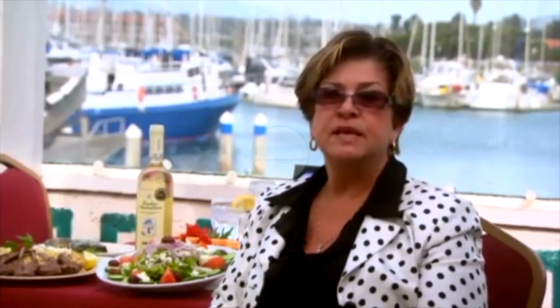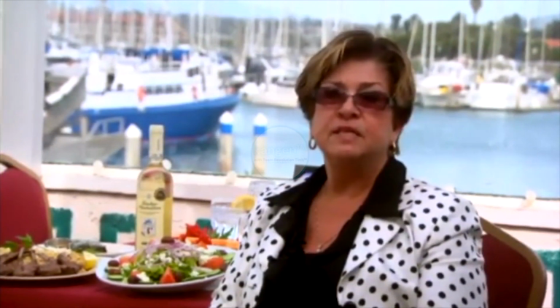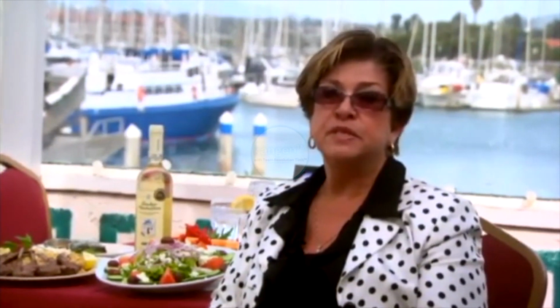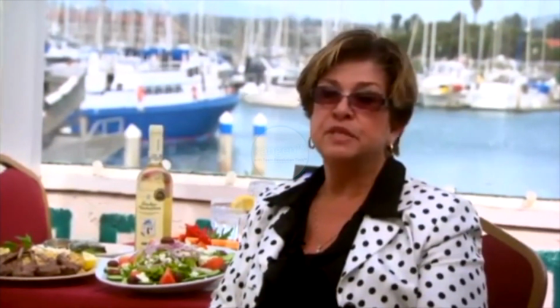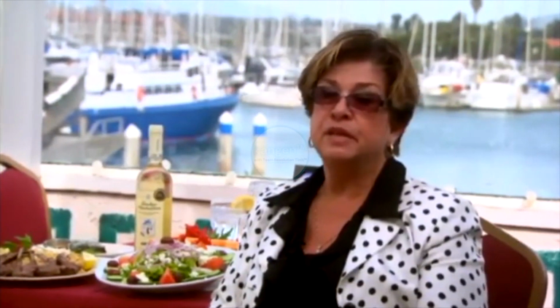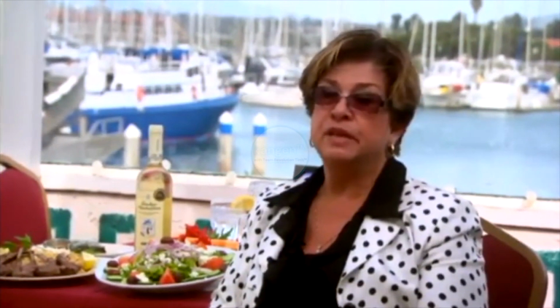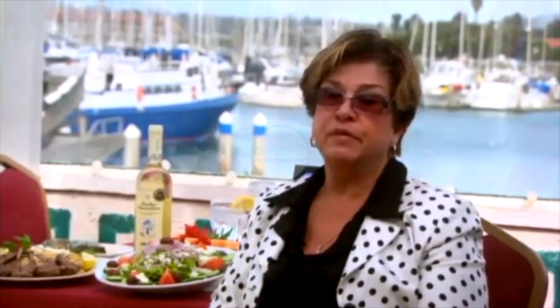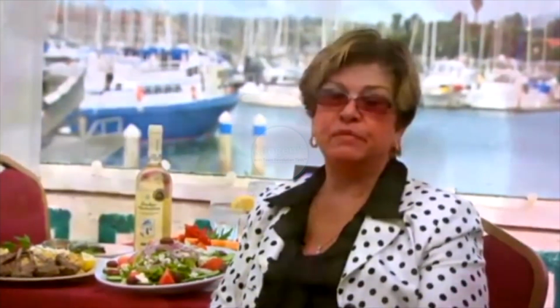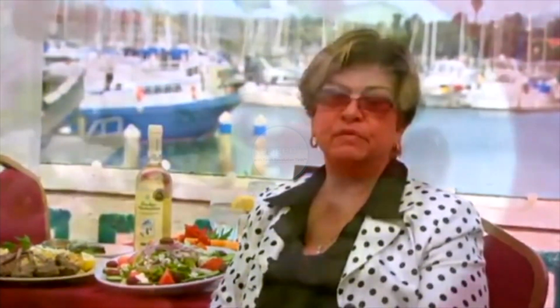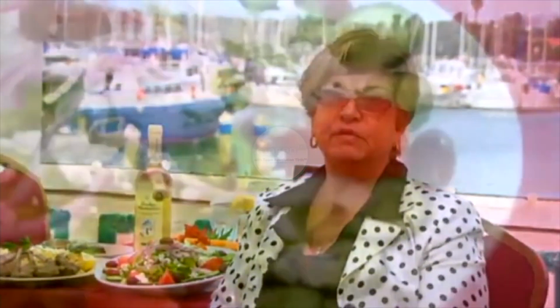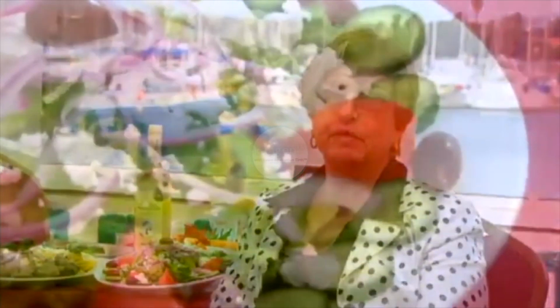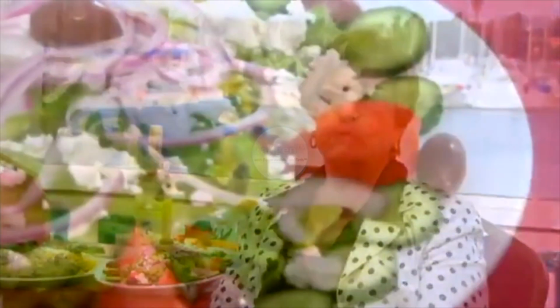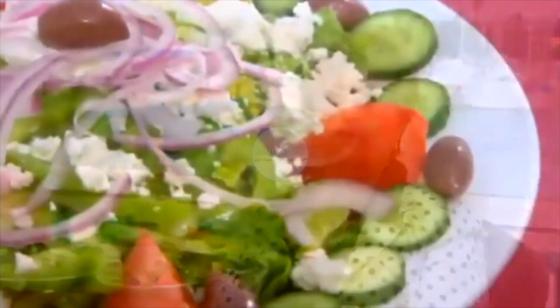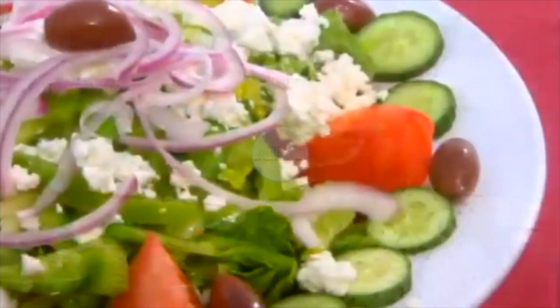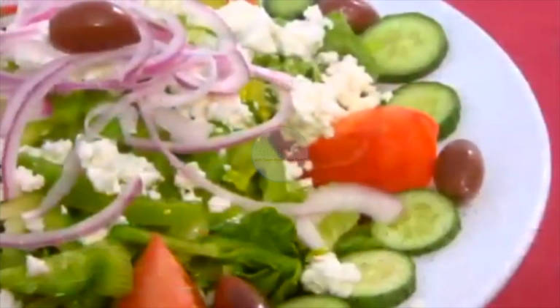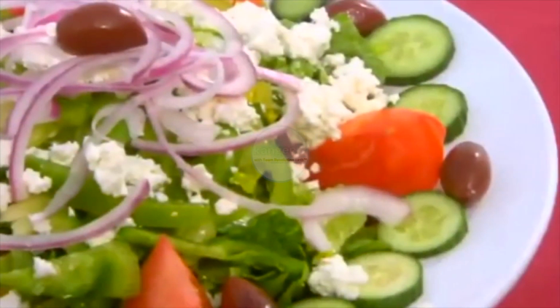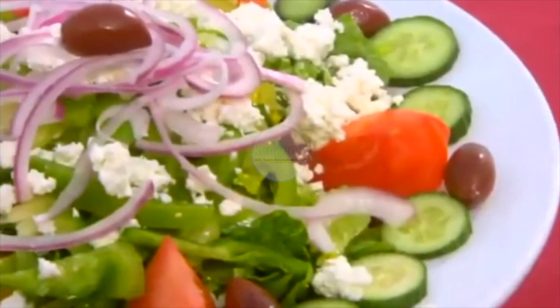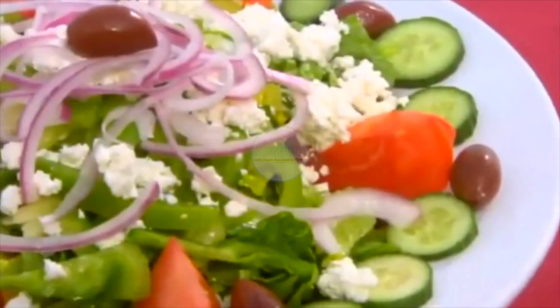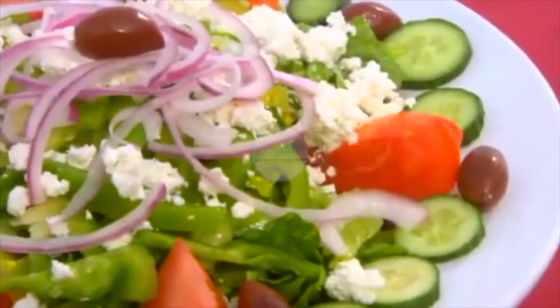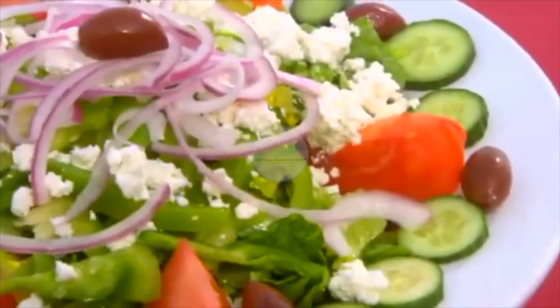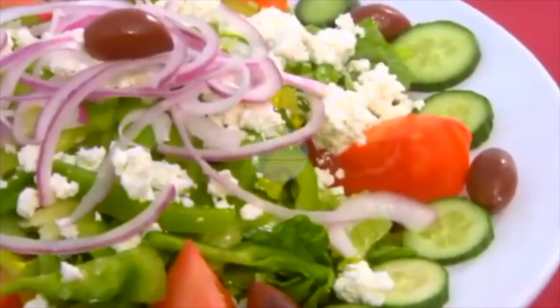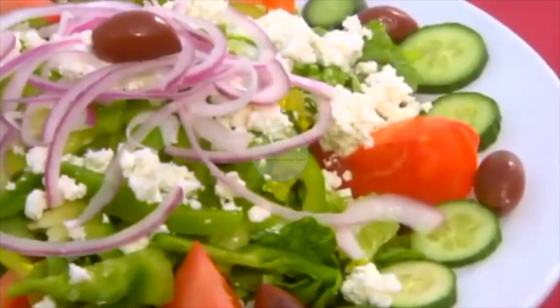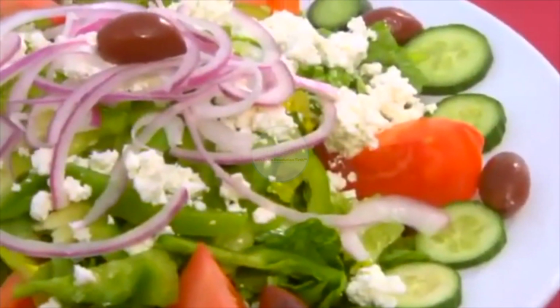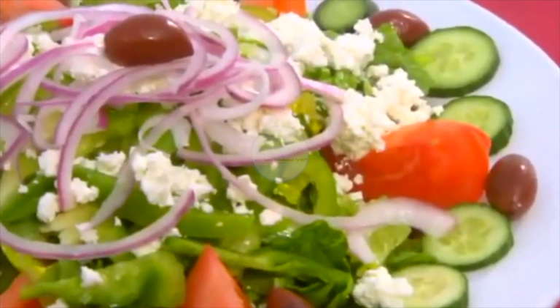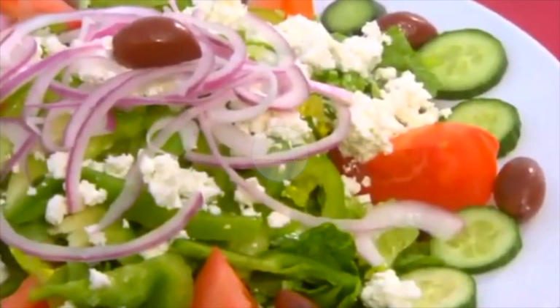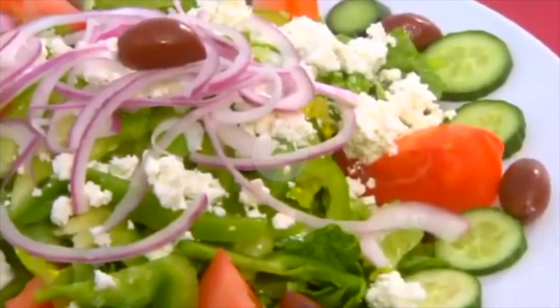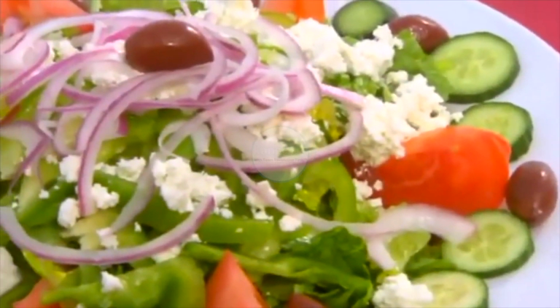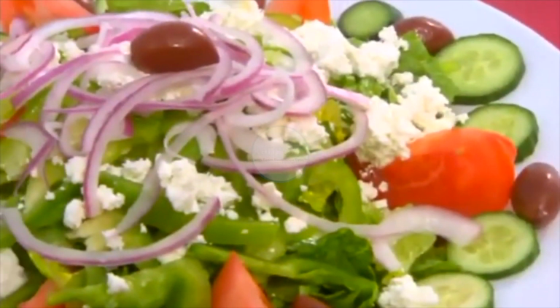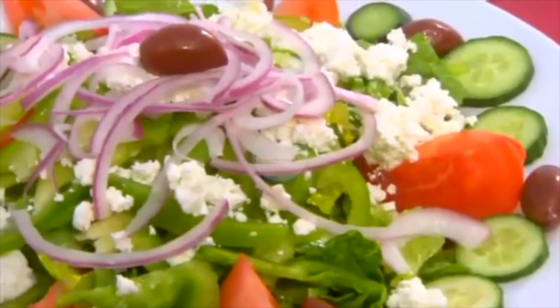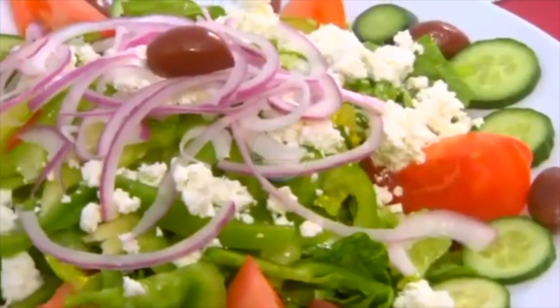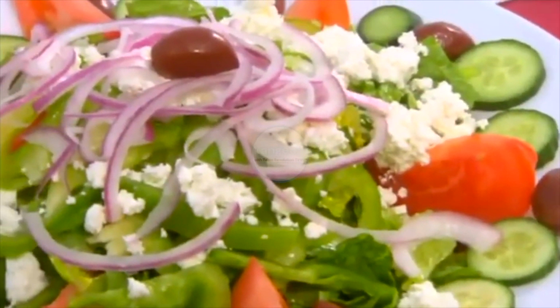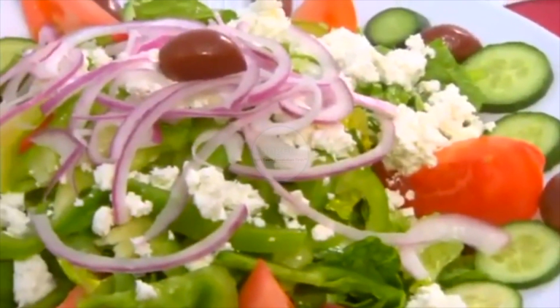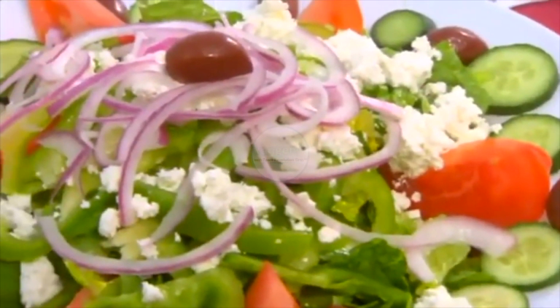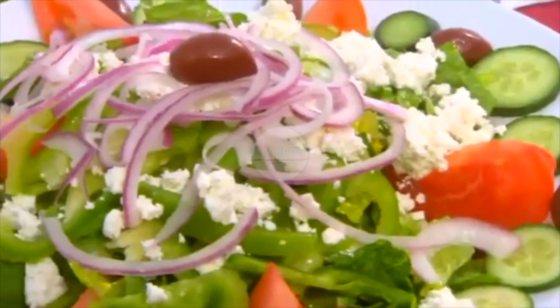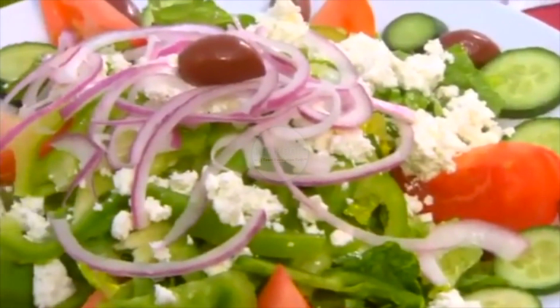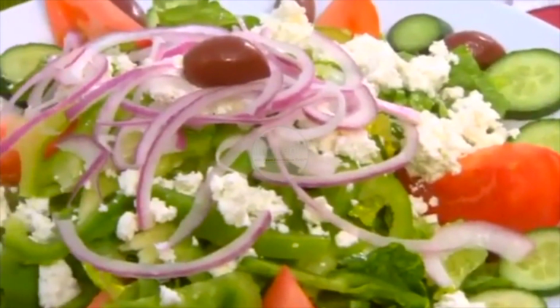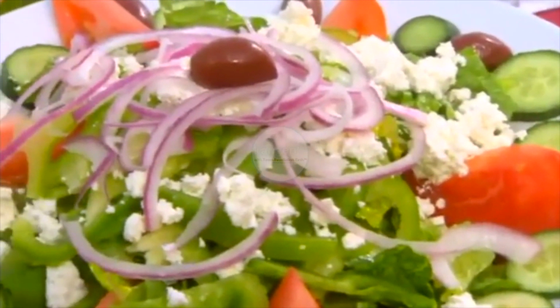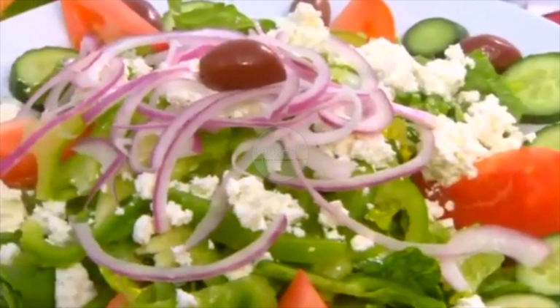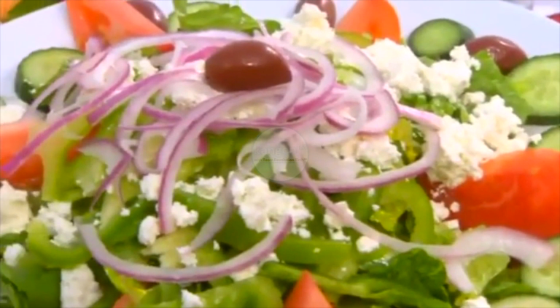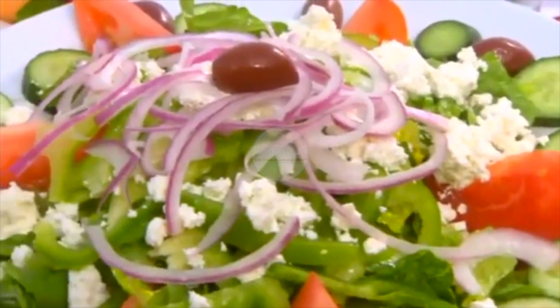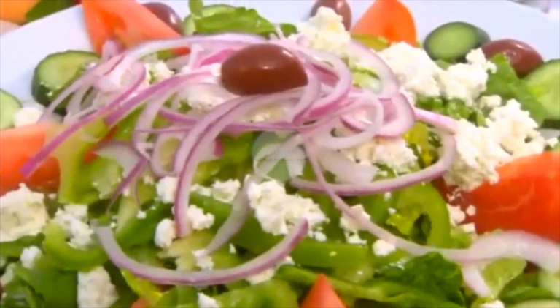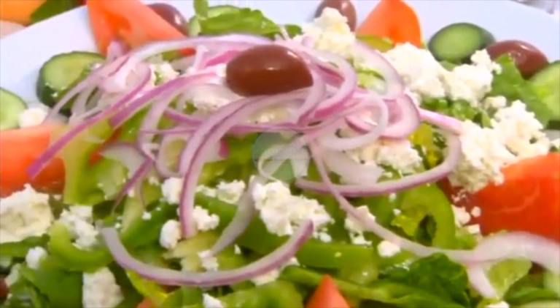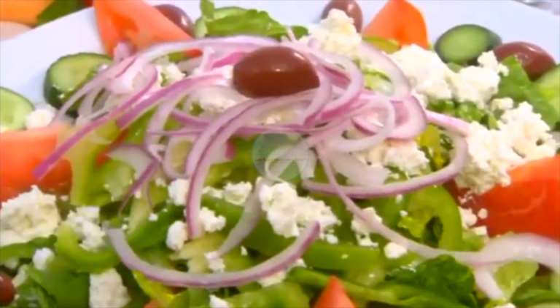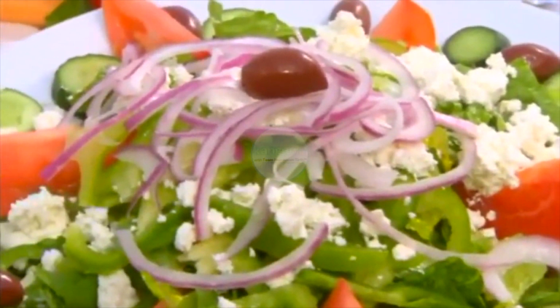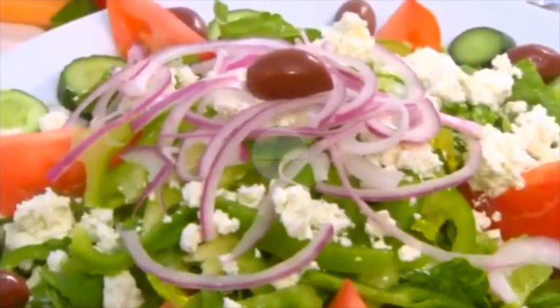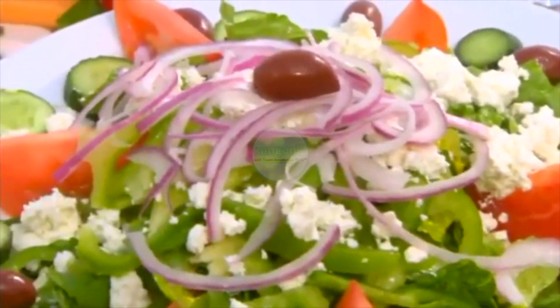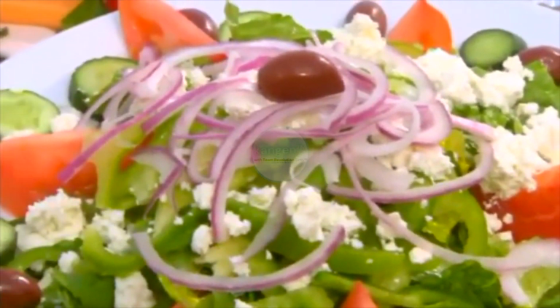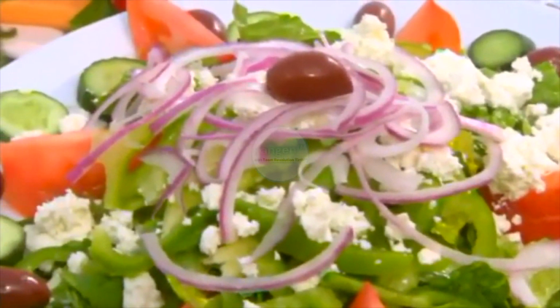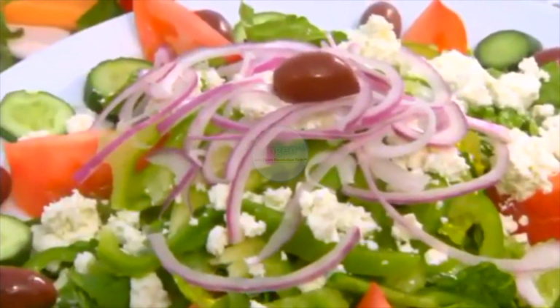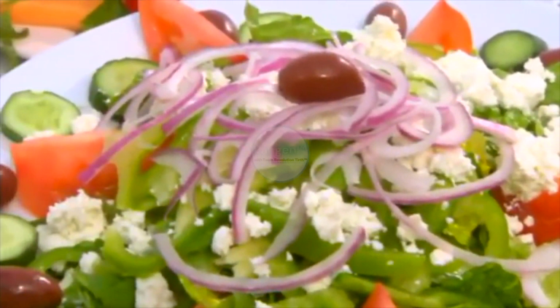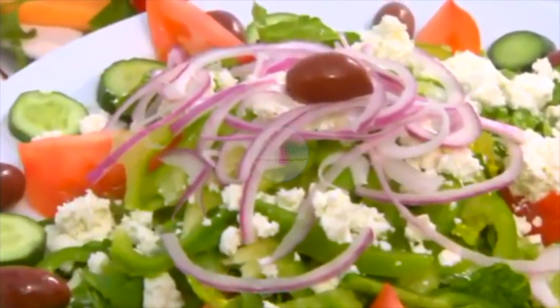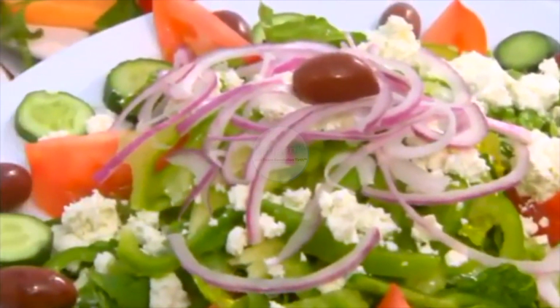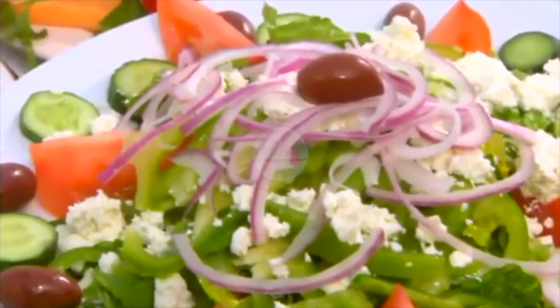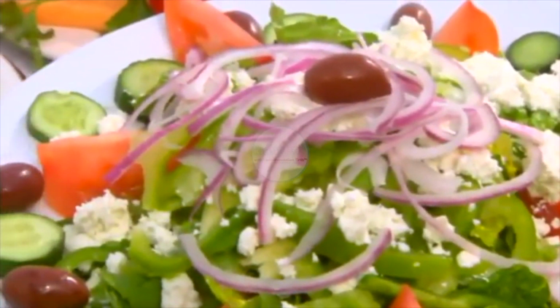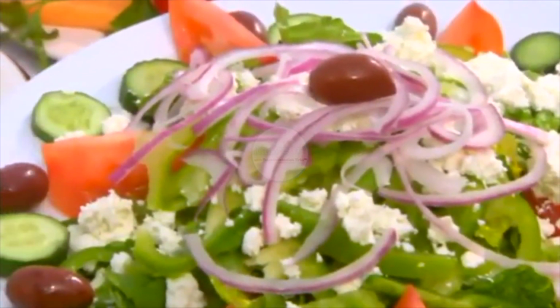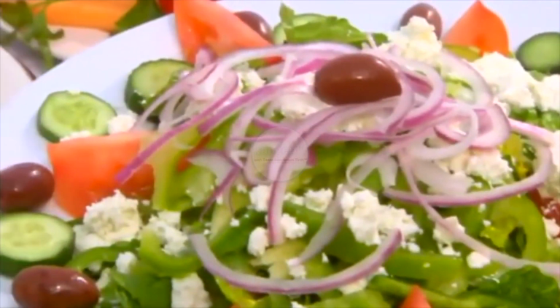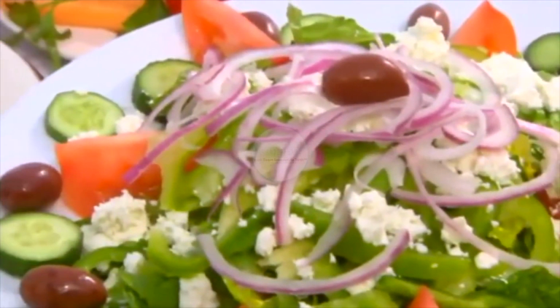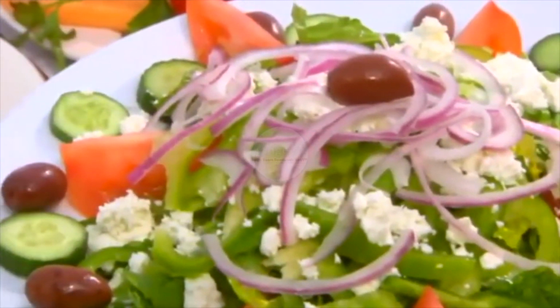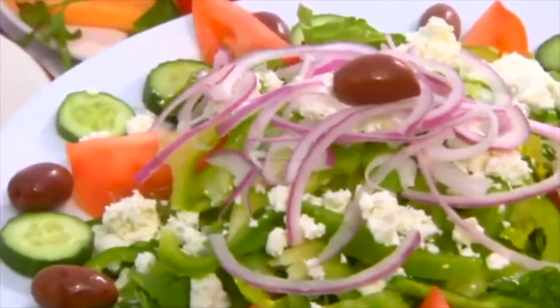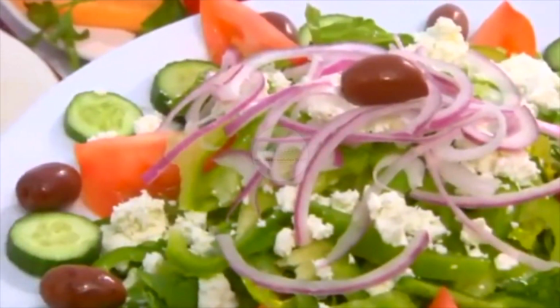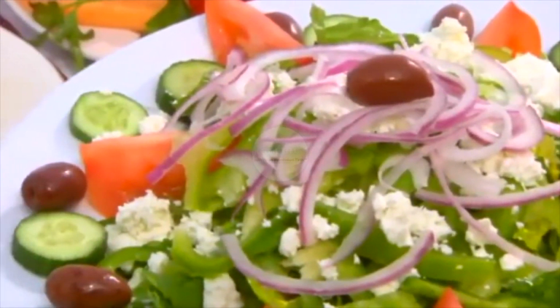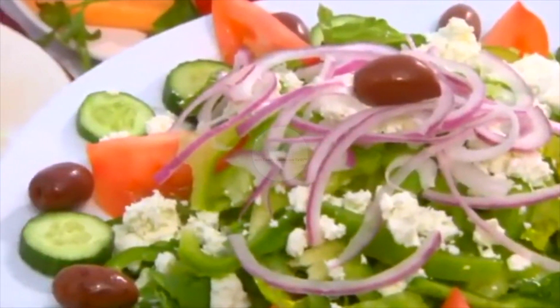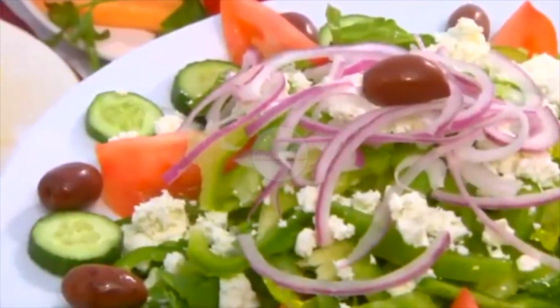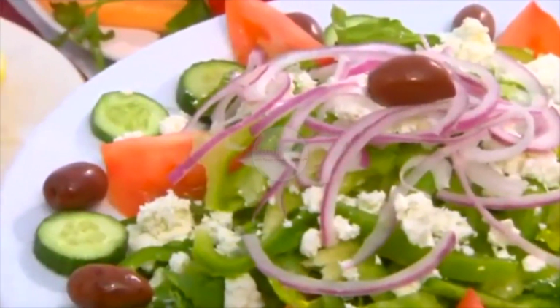Especially being a Greek restaurant, we sell a lot of Greek salads. People really love our Greek salad, and now it's even better.